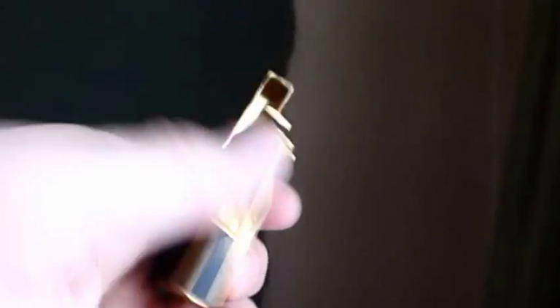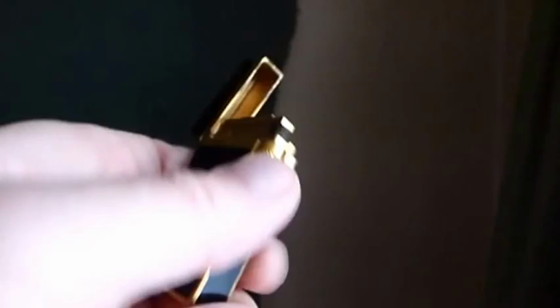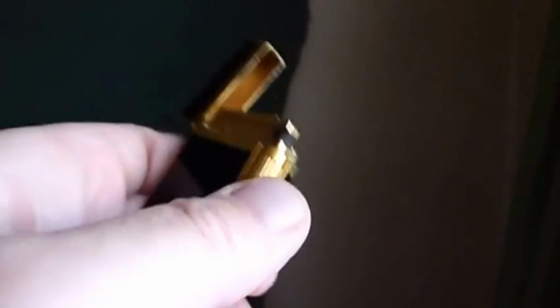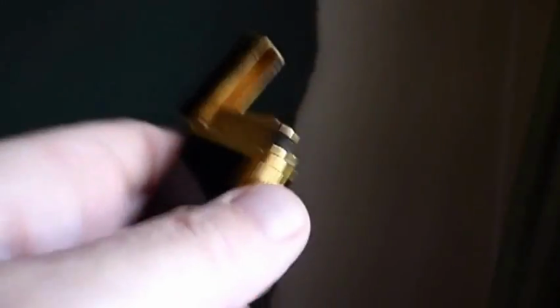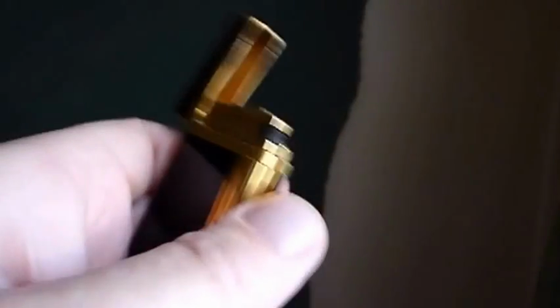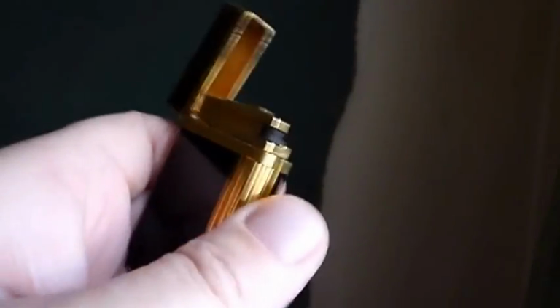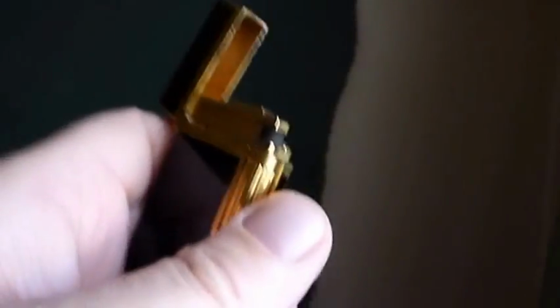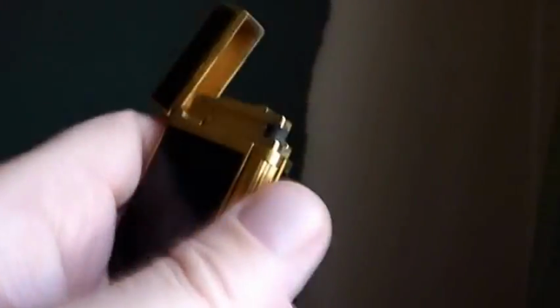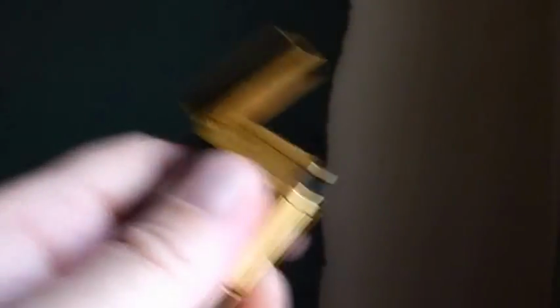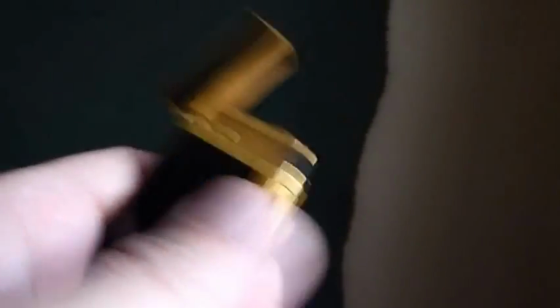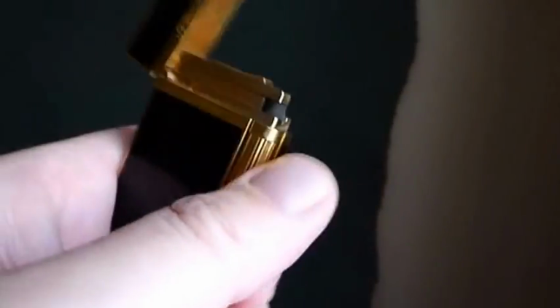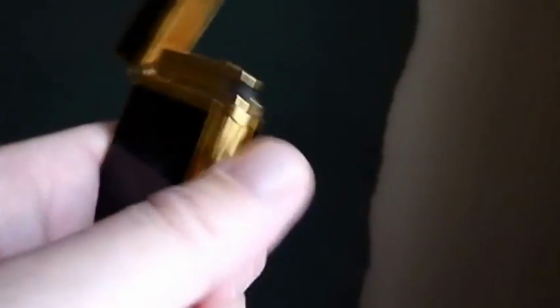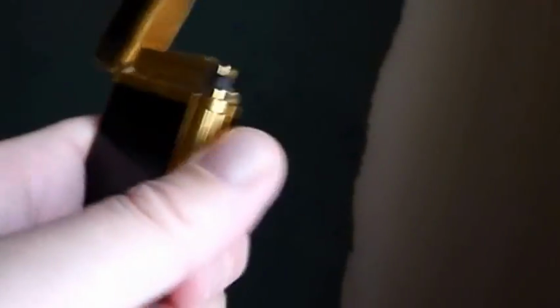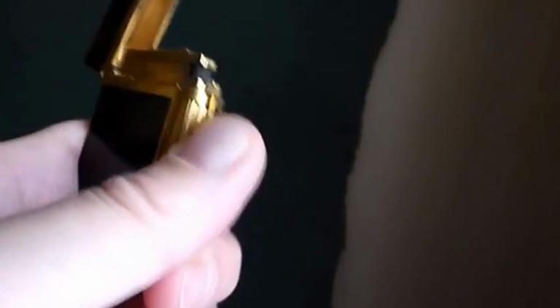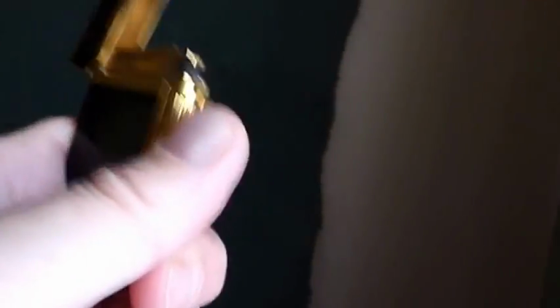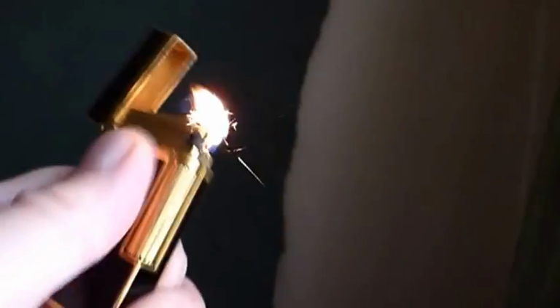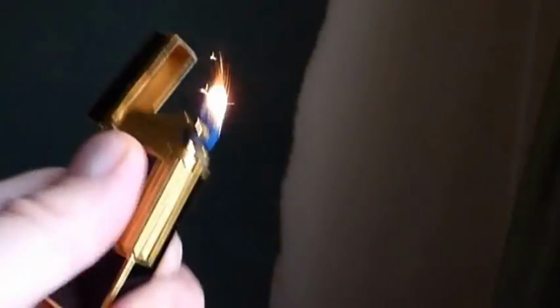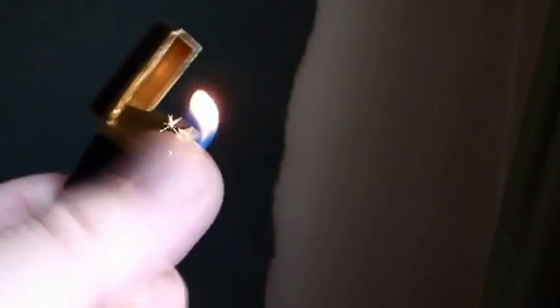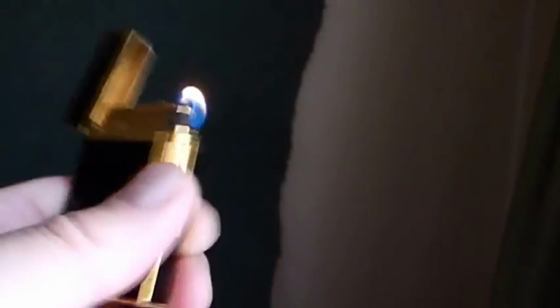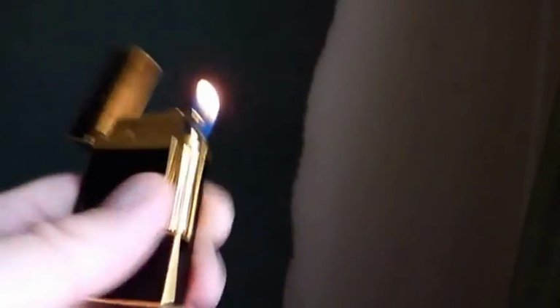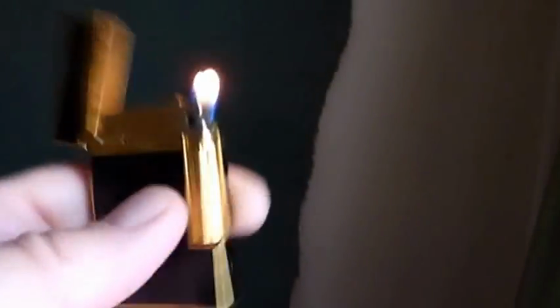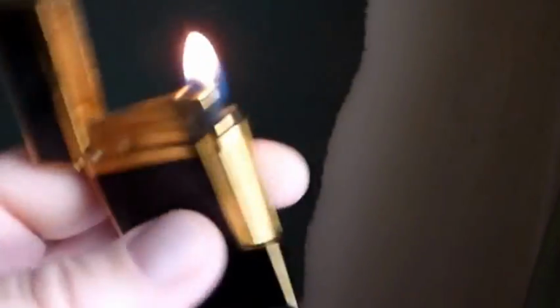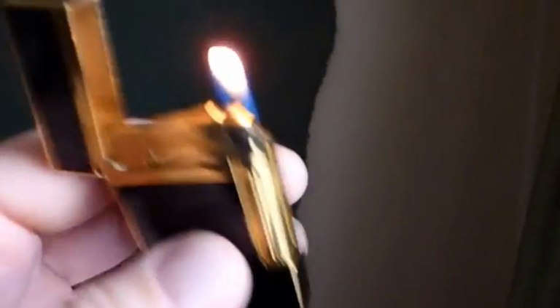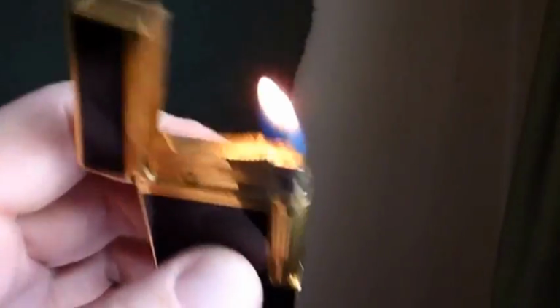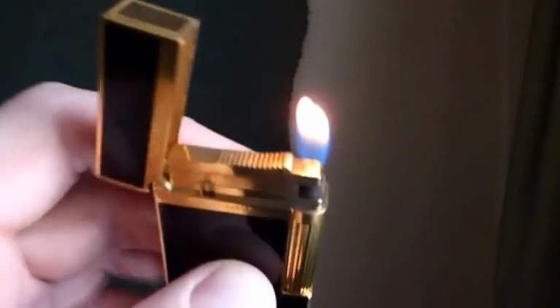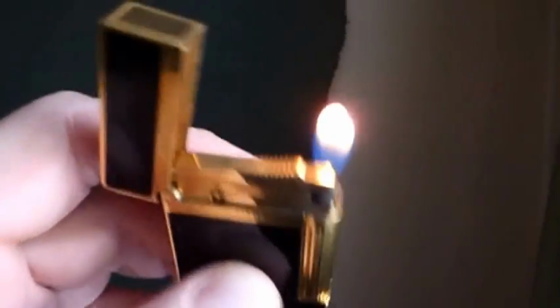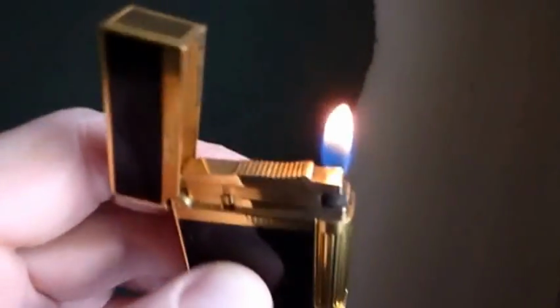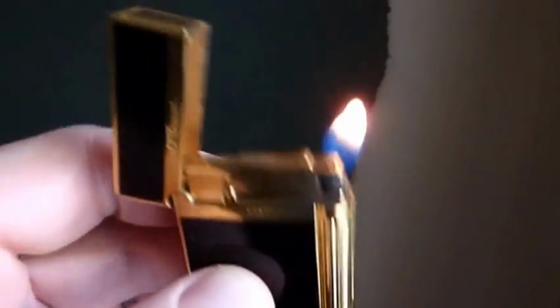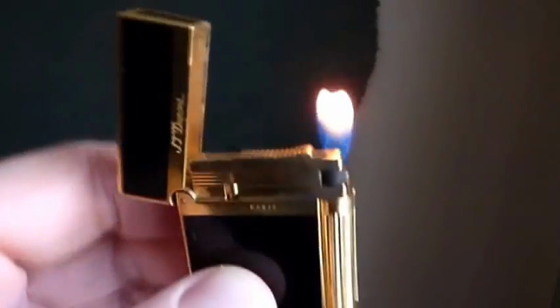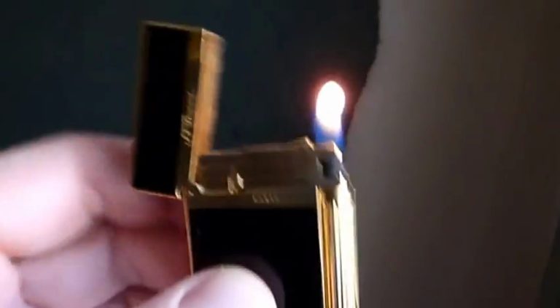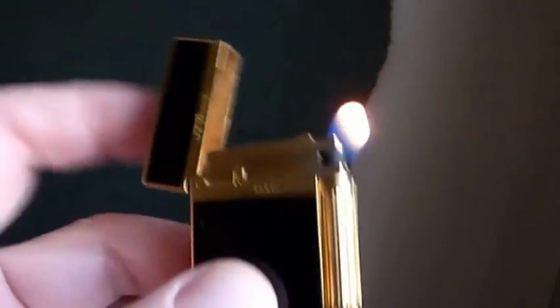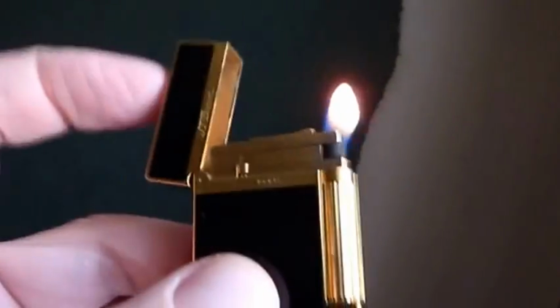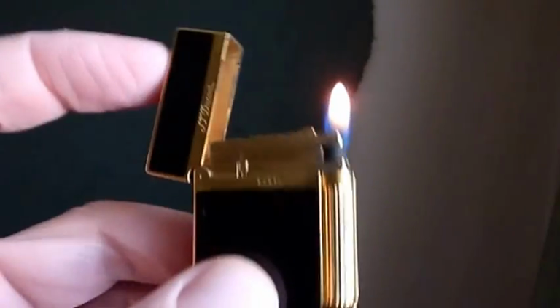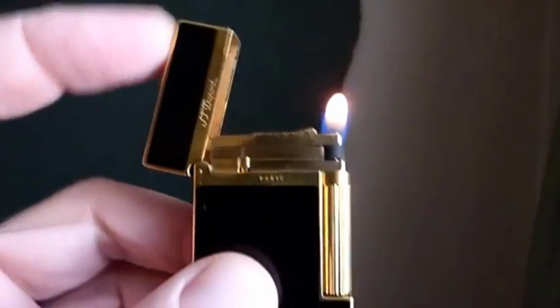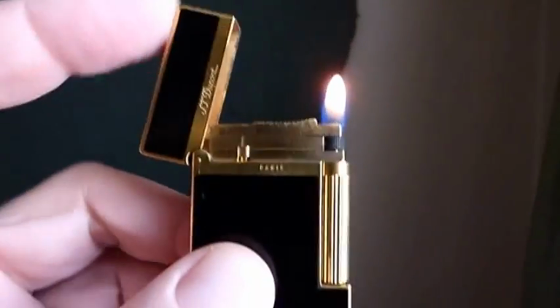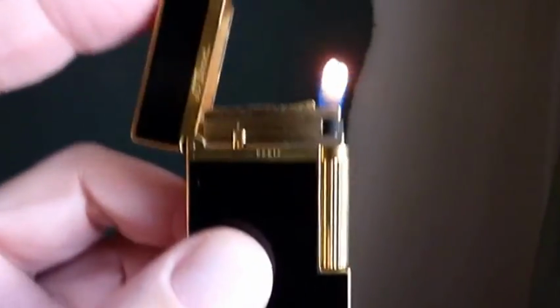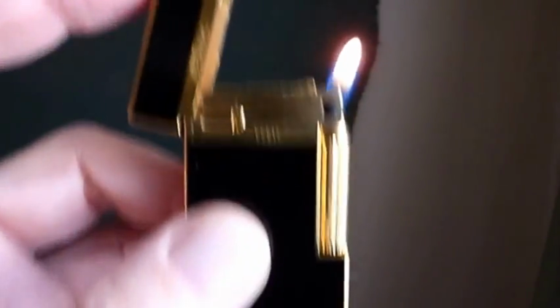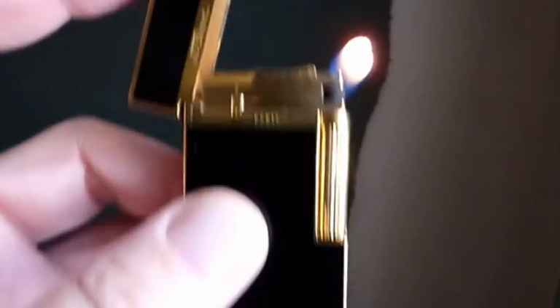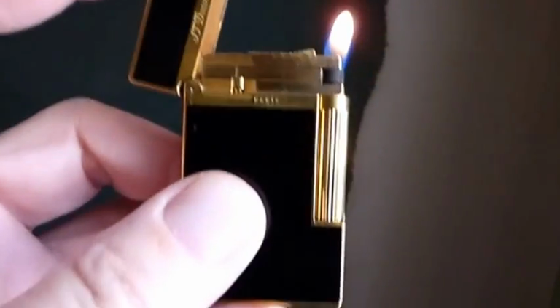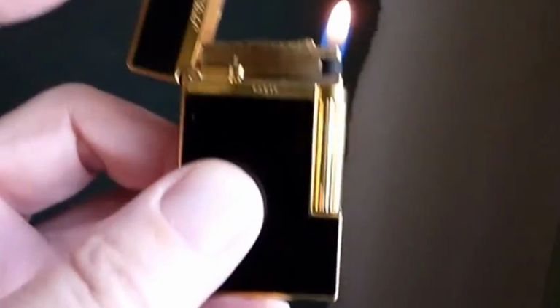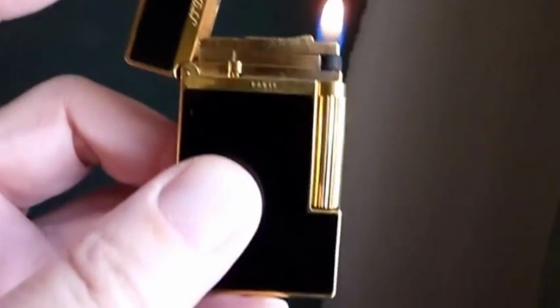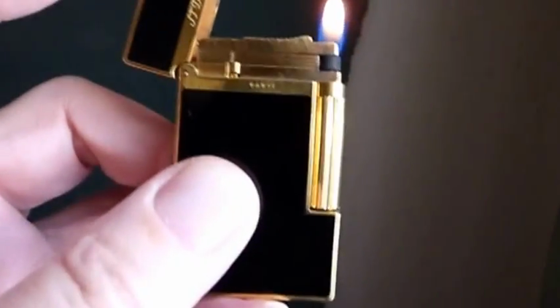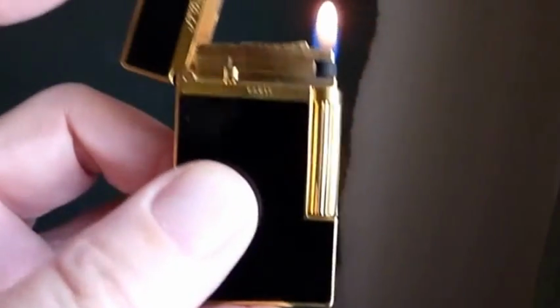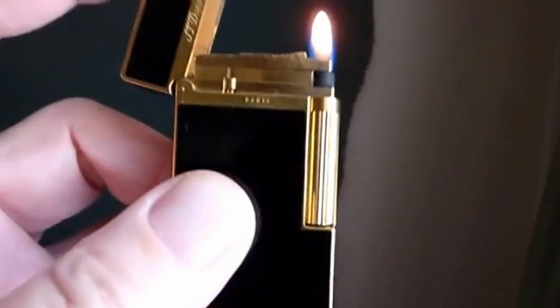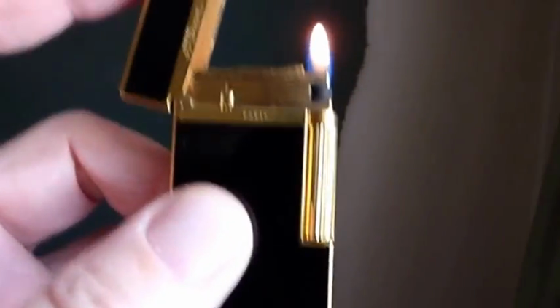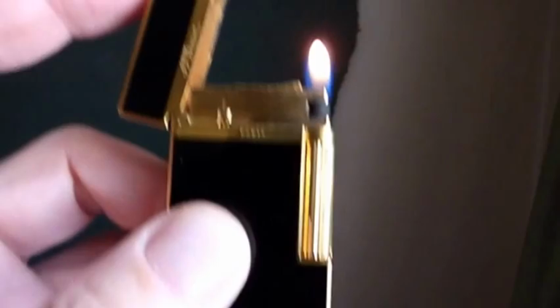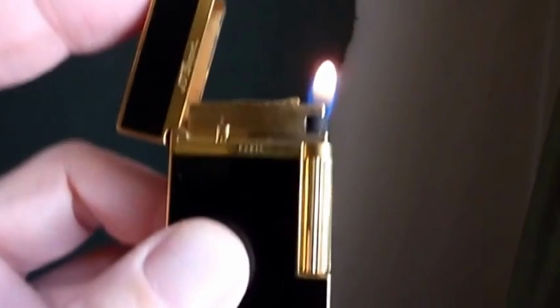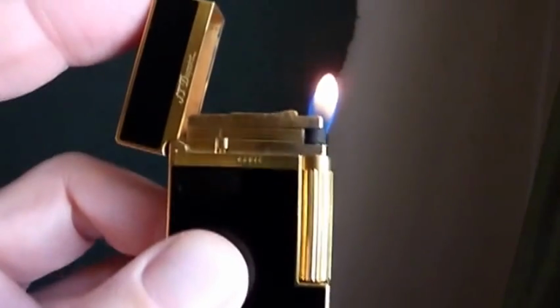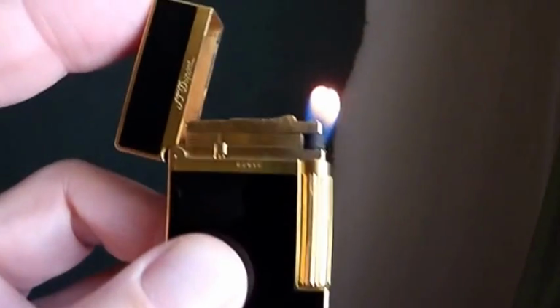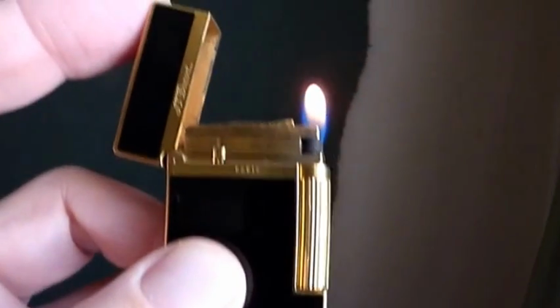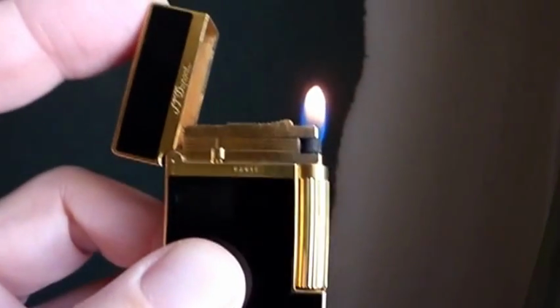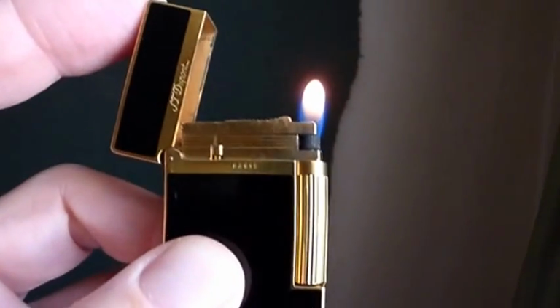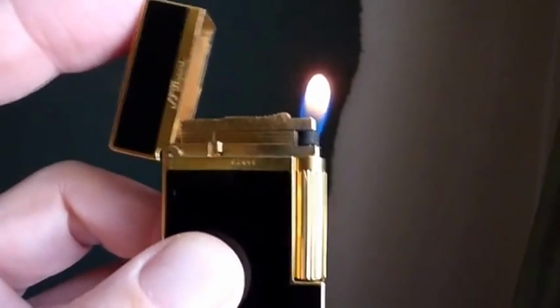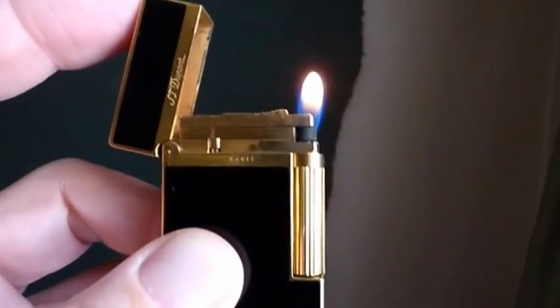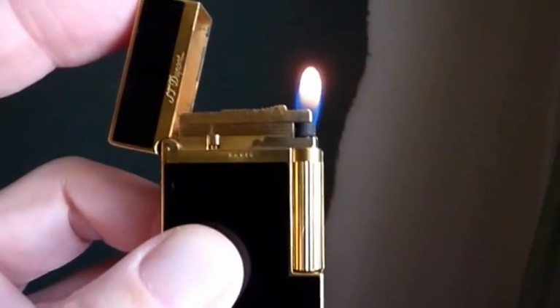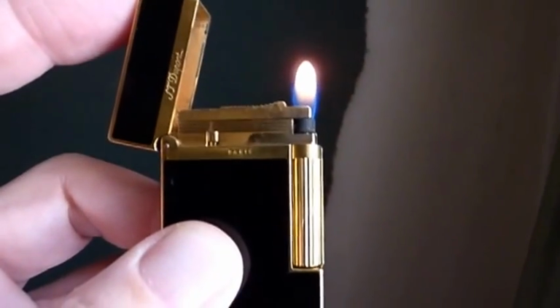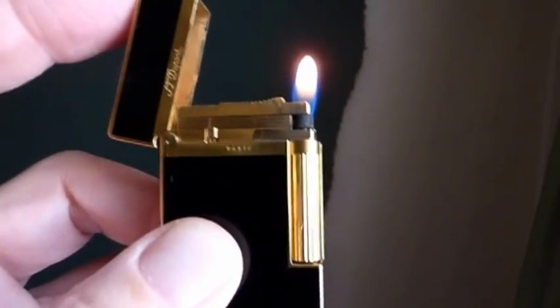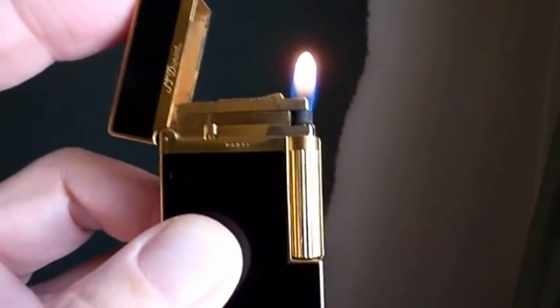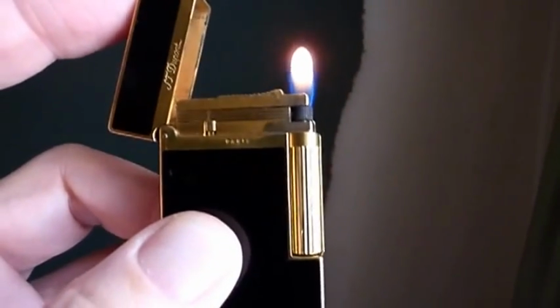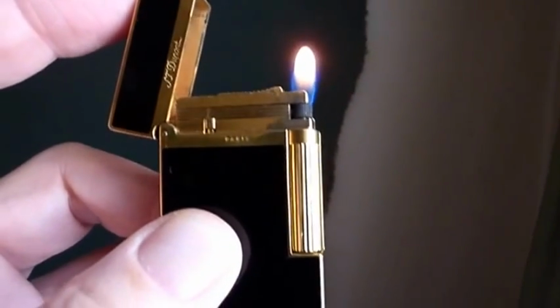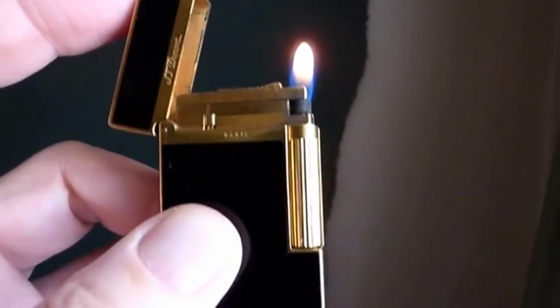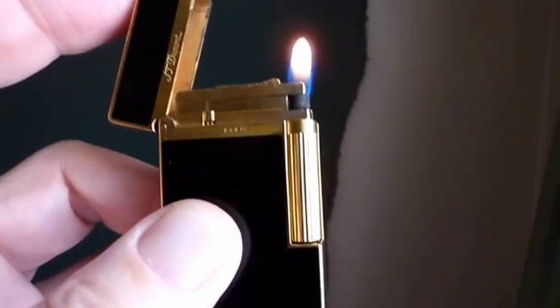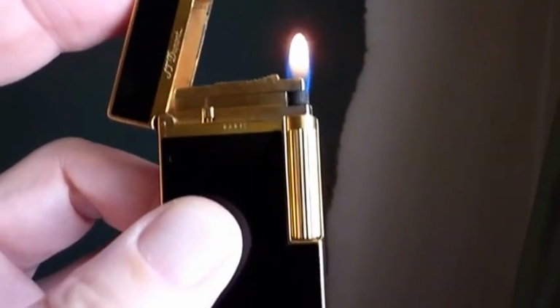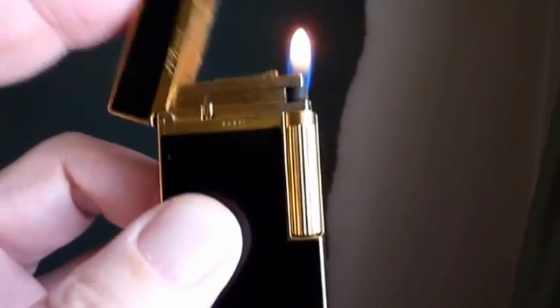Gorgeous lighter — gorgeous. That's the Line 2, black Chinese lacquer and gold.